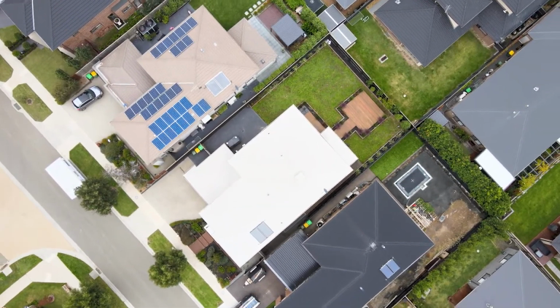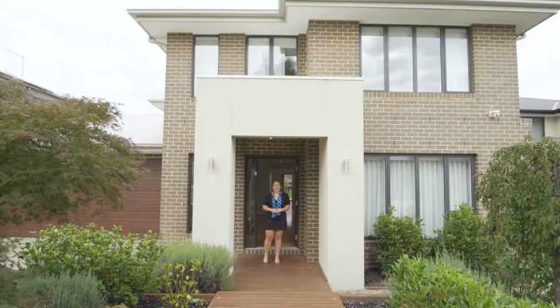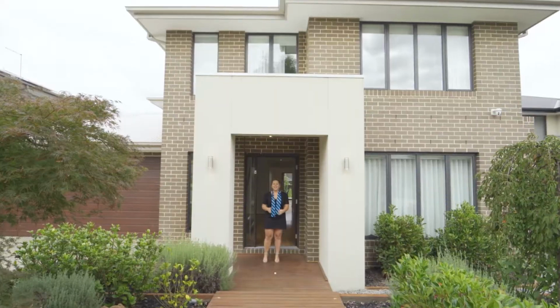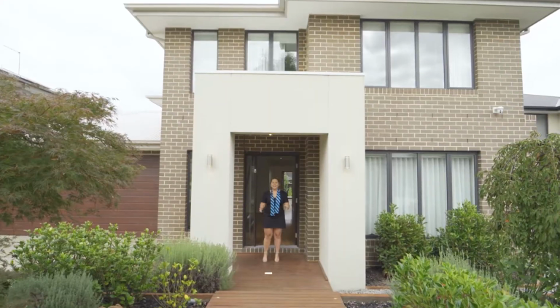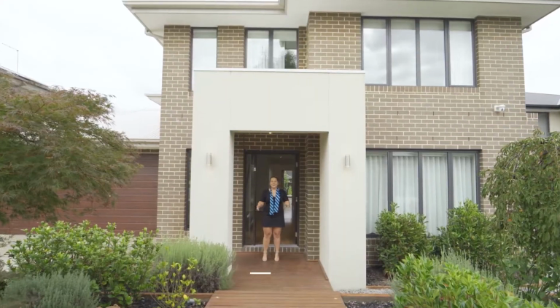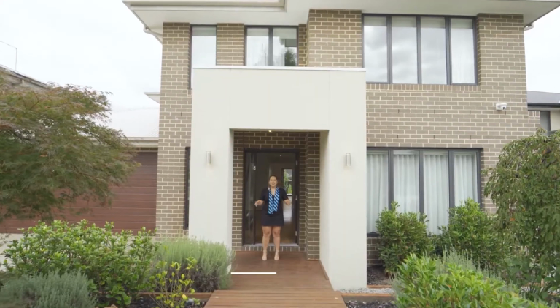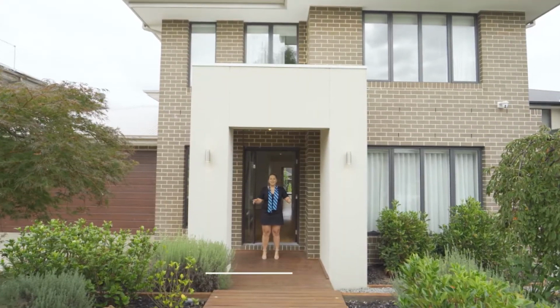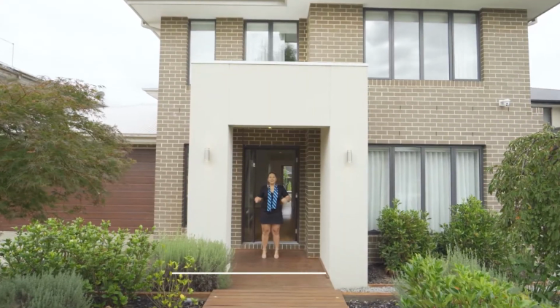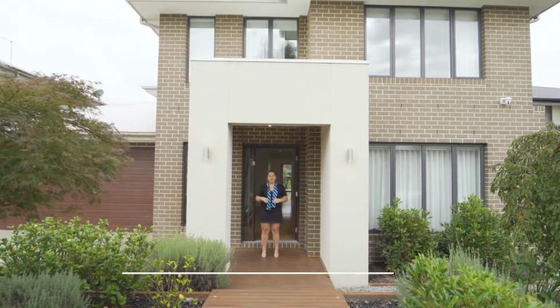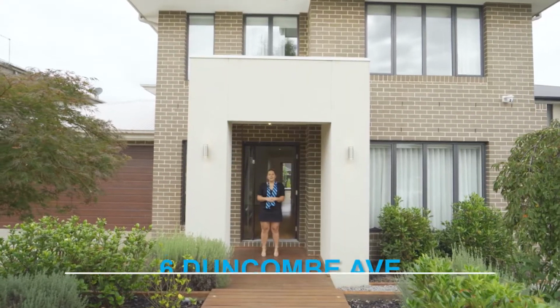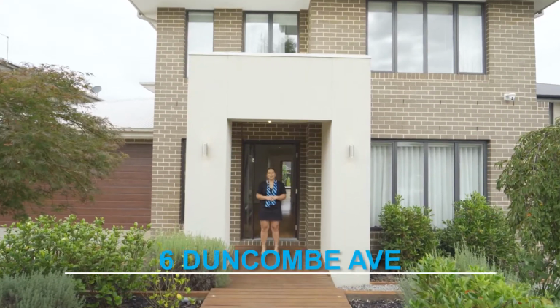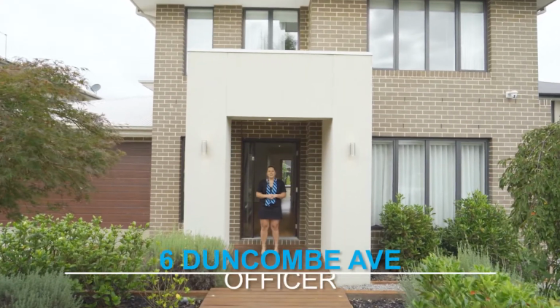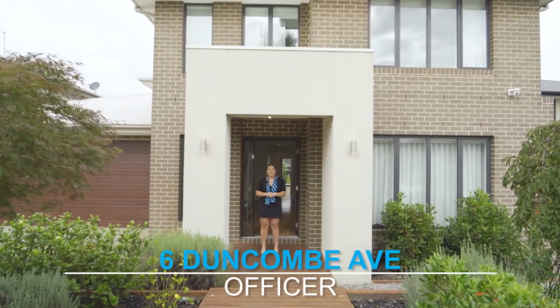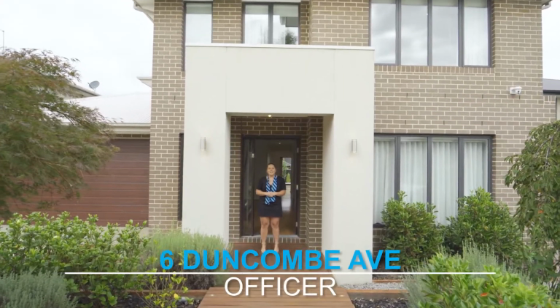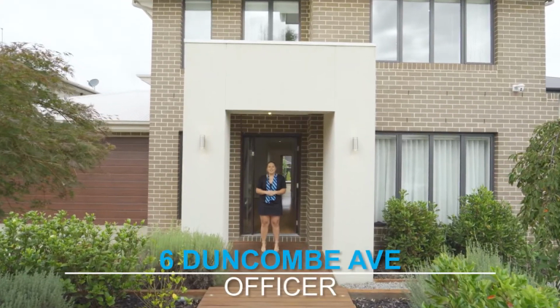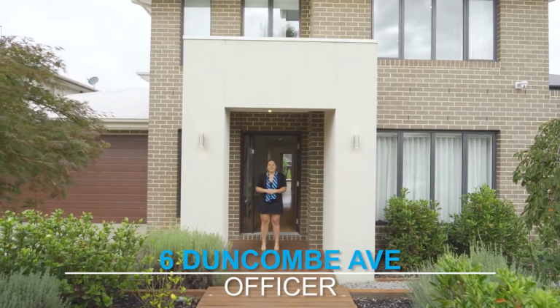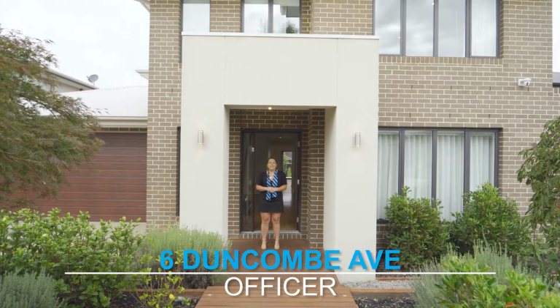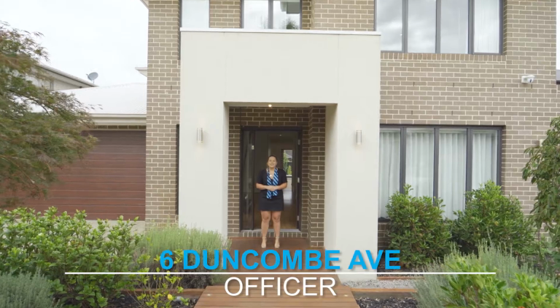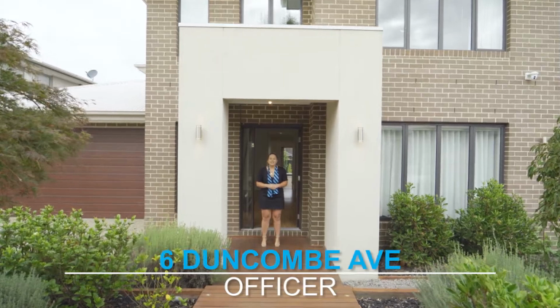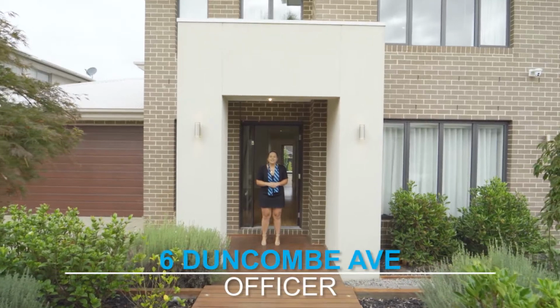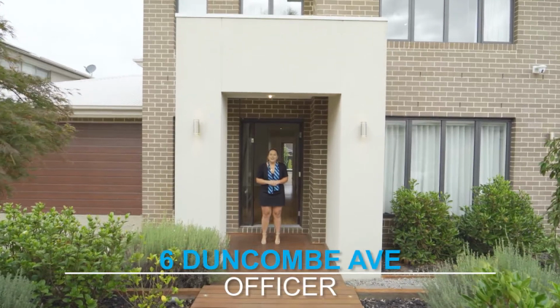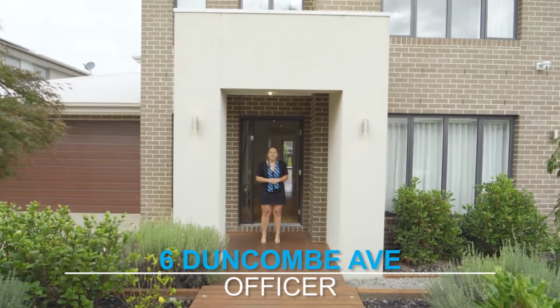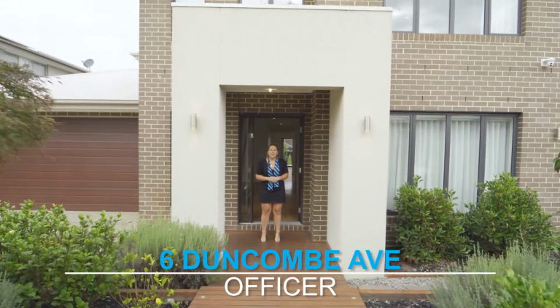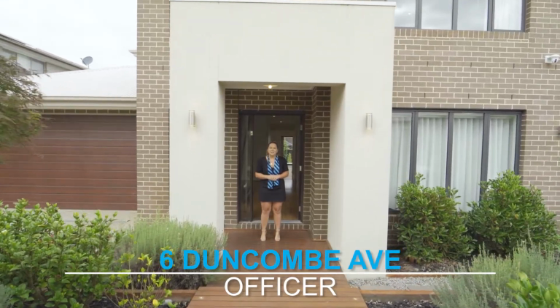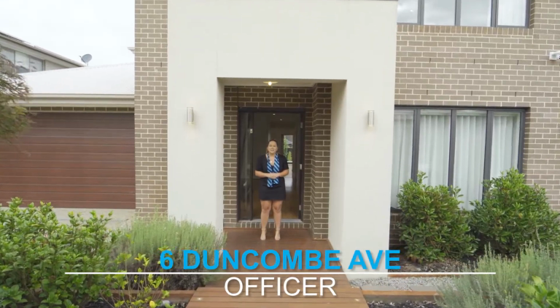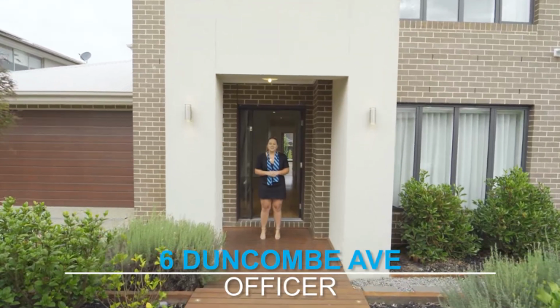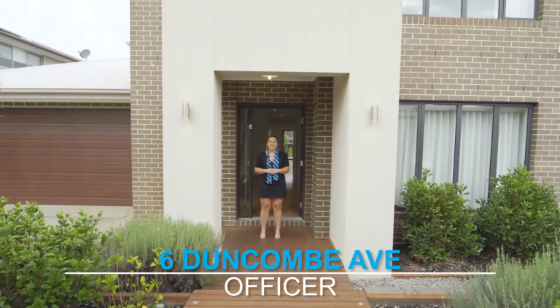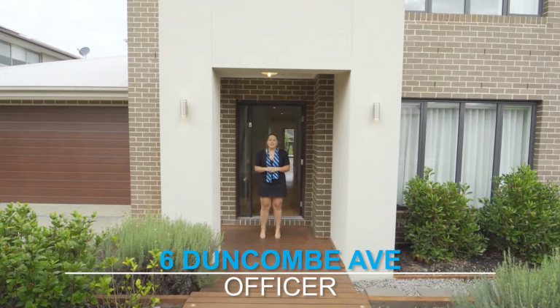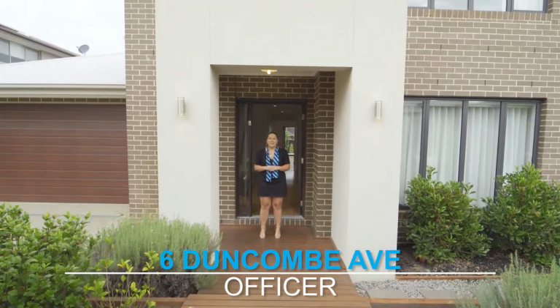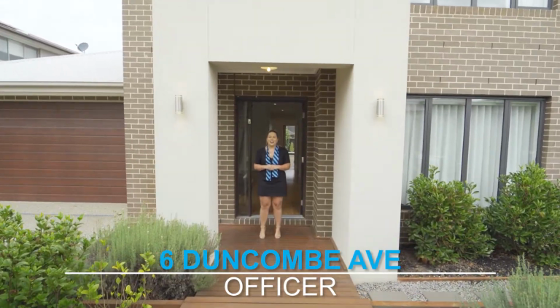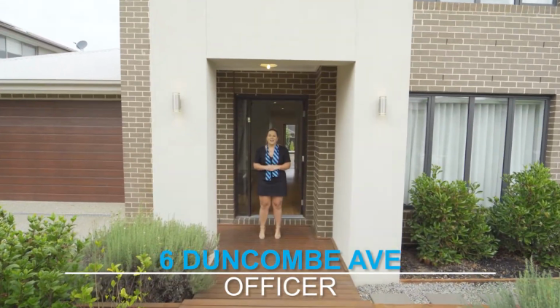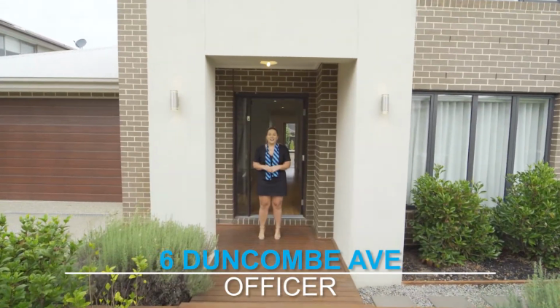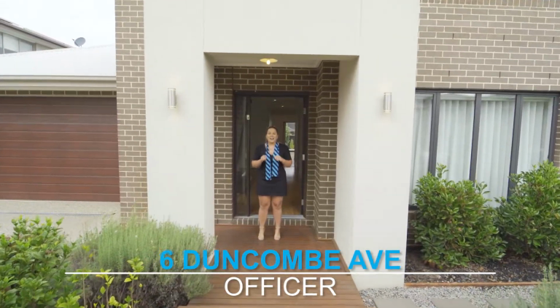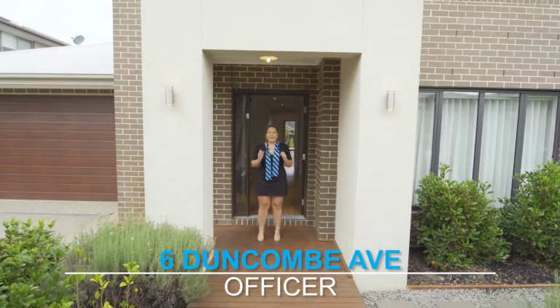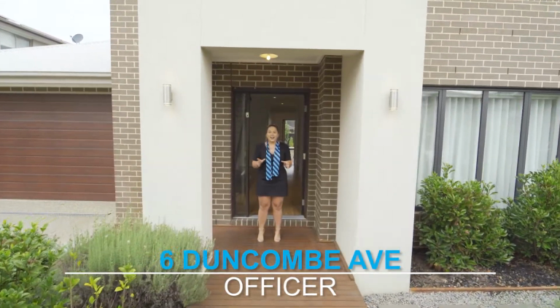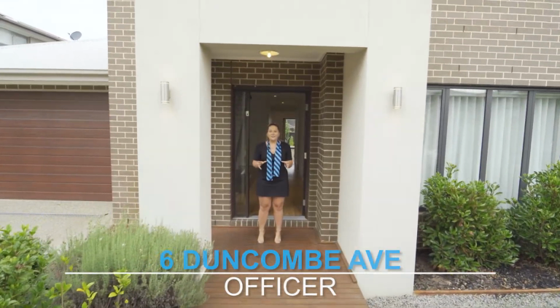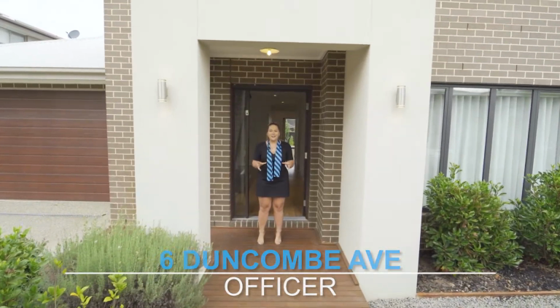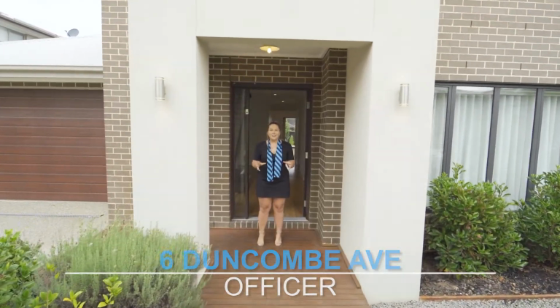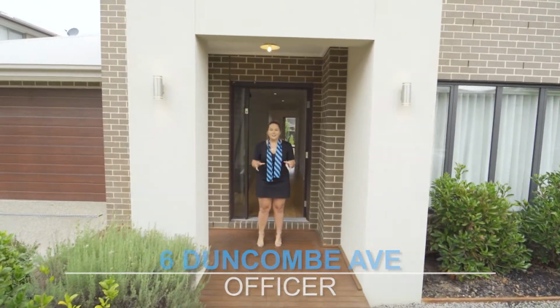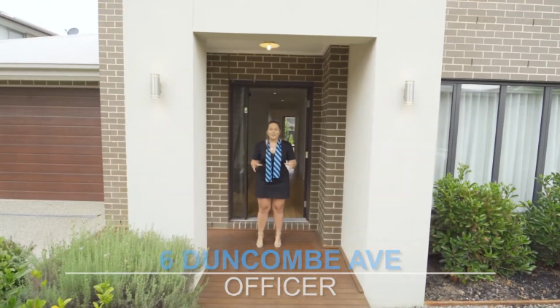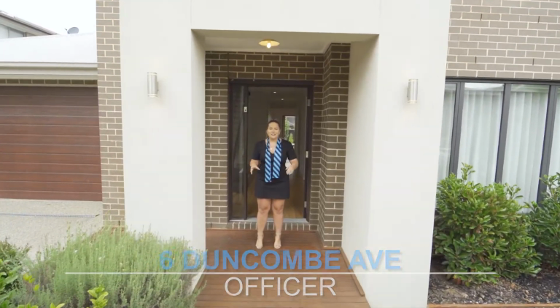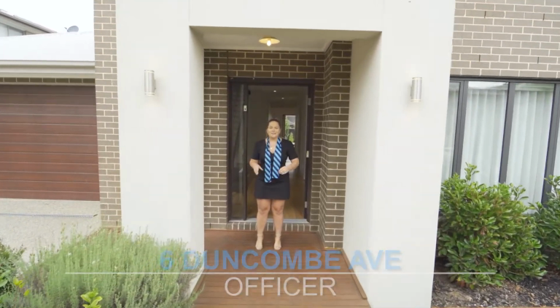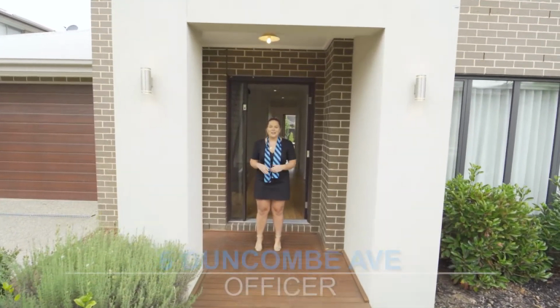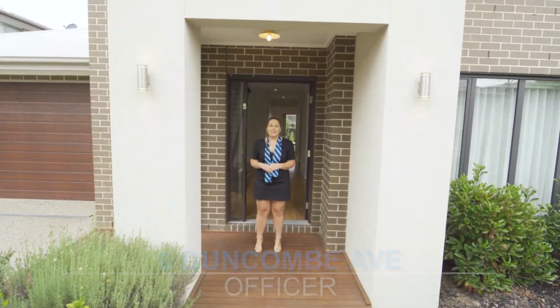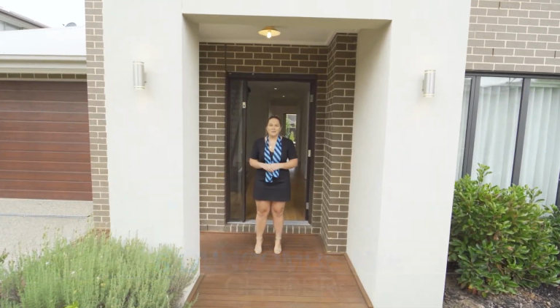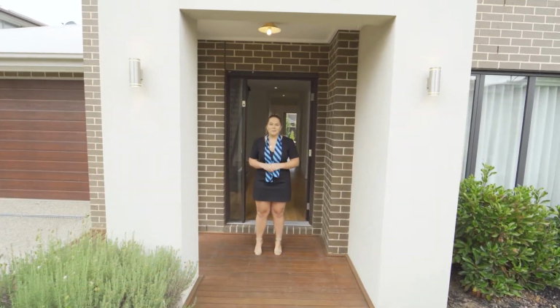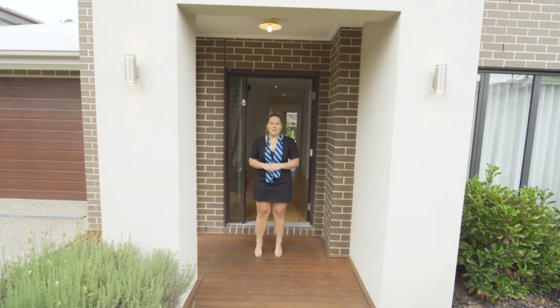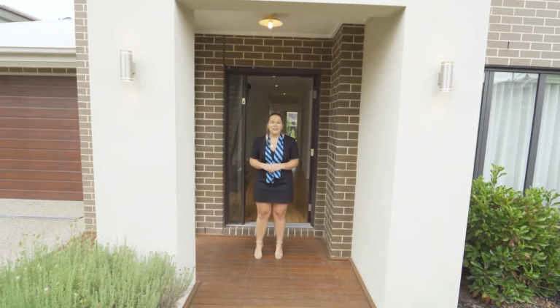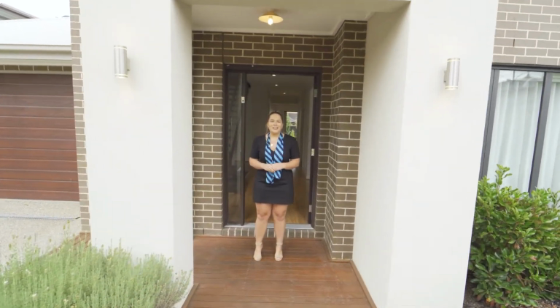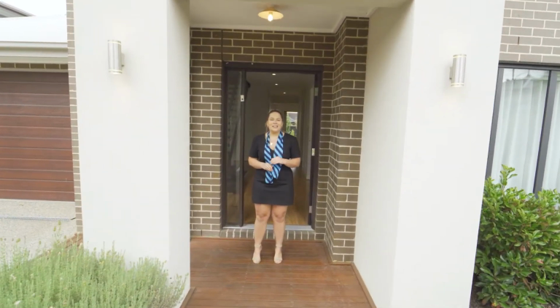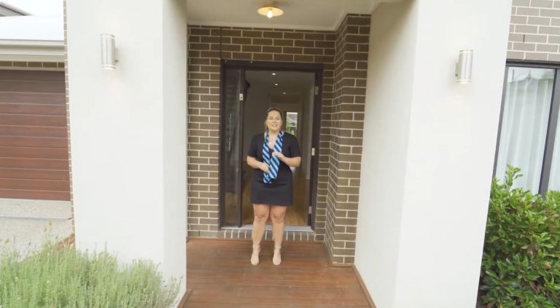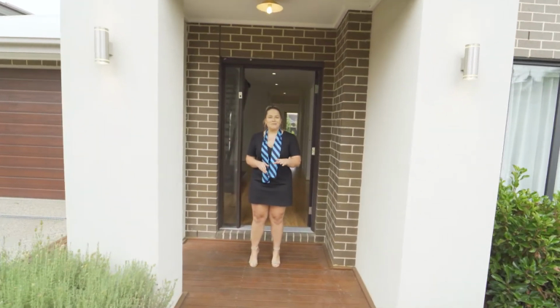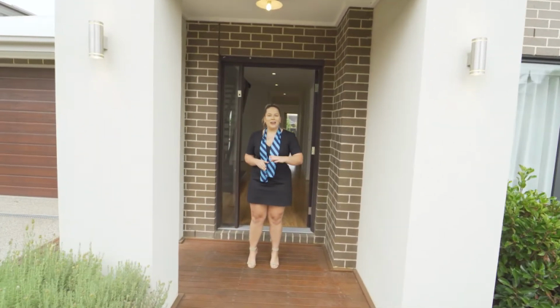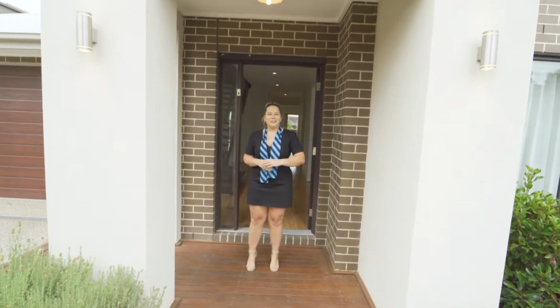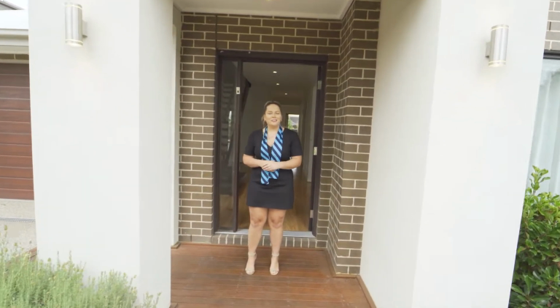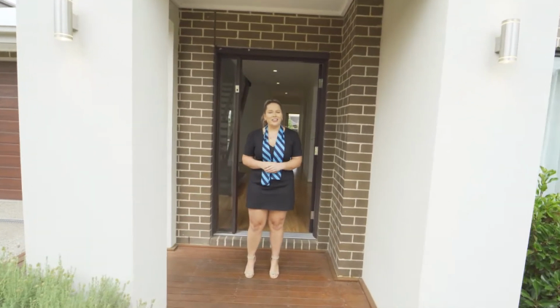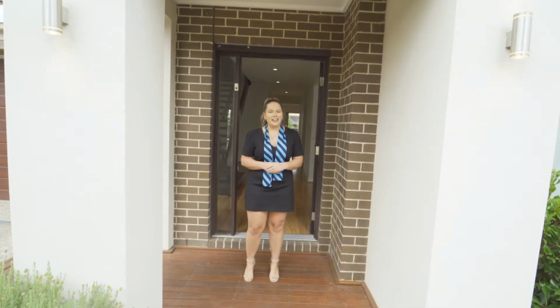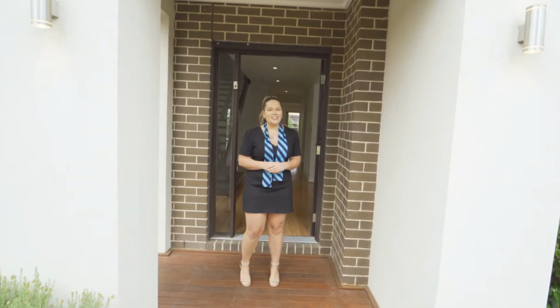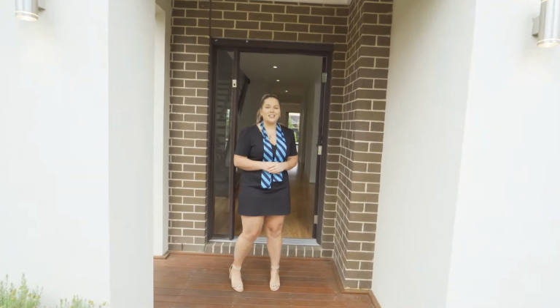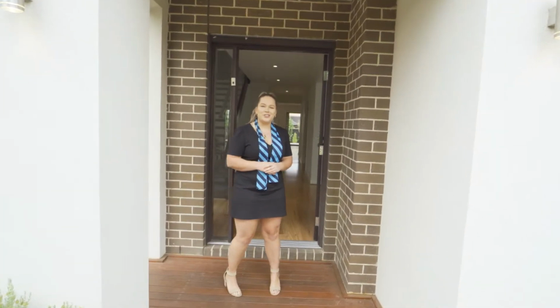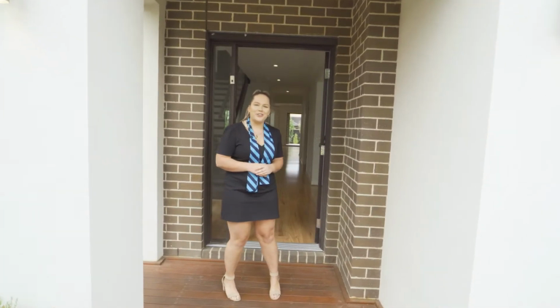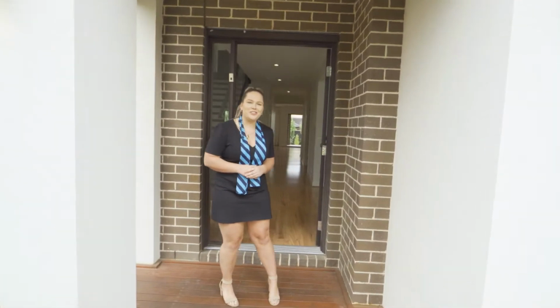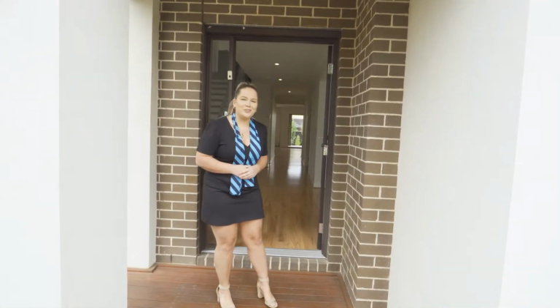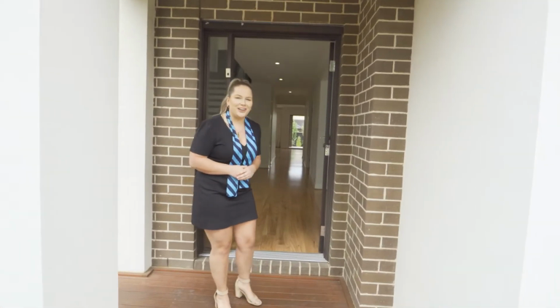Hello and welcome to 6 Duncombe Avenue in Offisa. I can't wait to show you this amazing property. Sit back, relax and enjoy the tour.